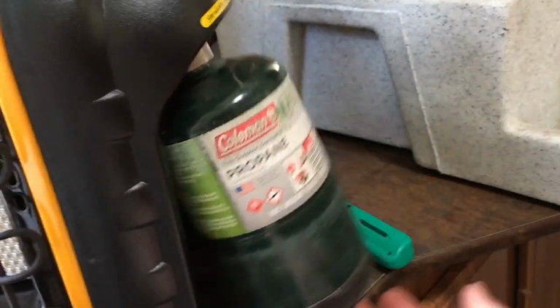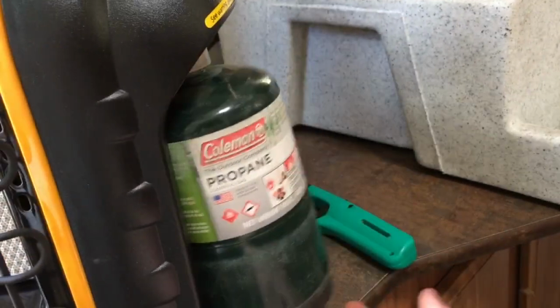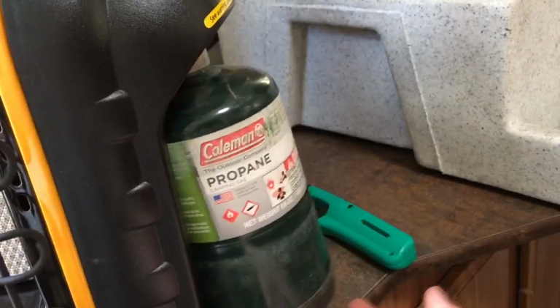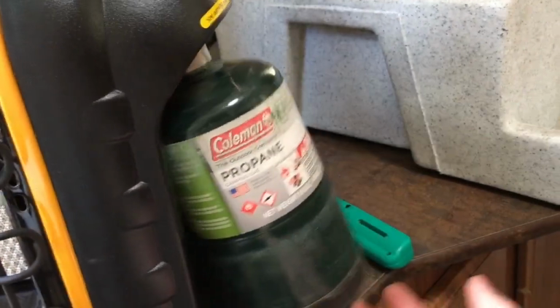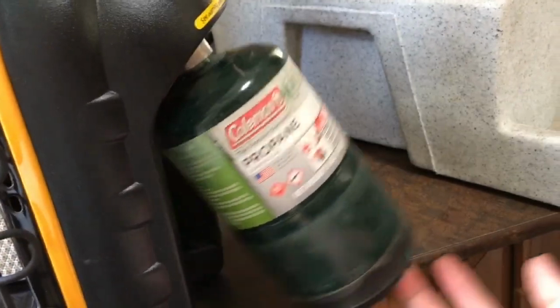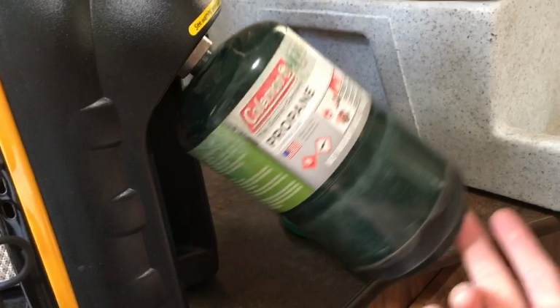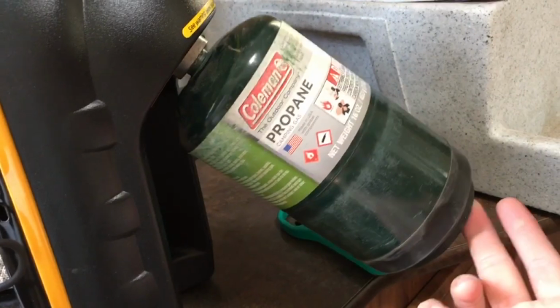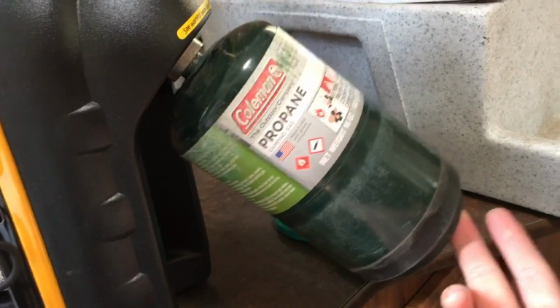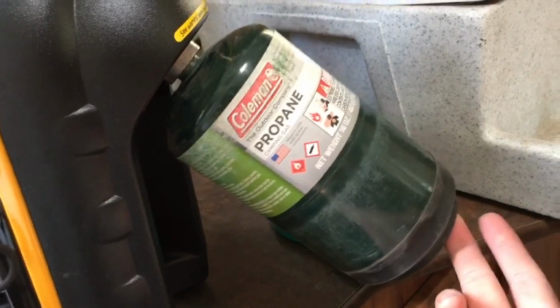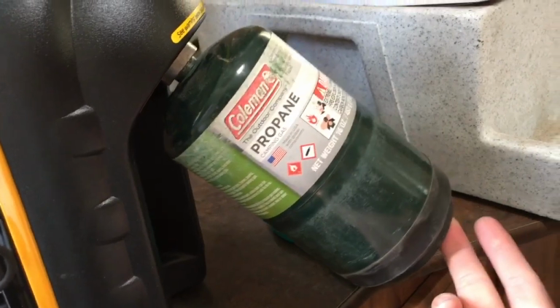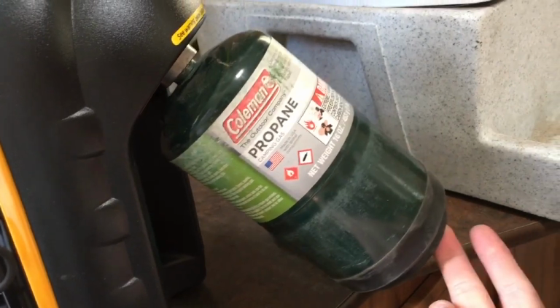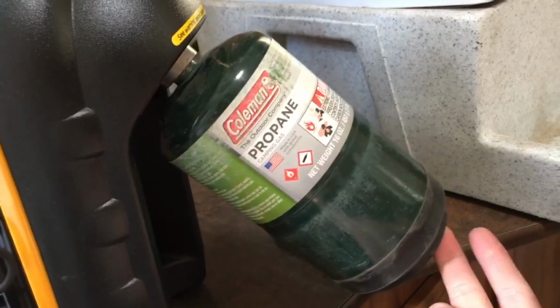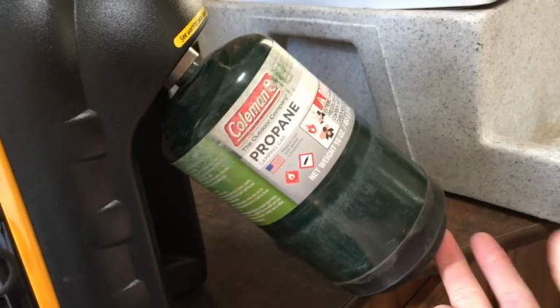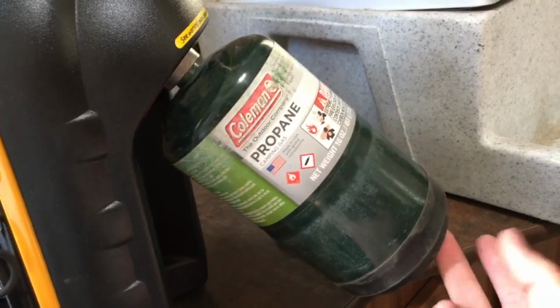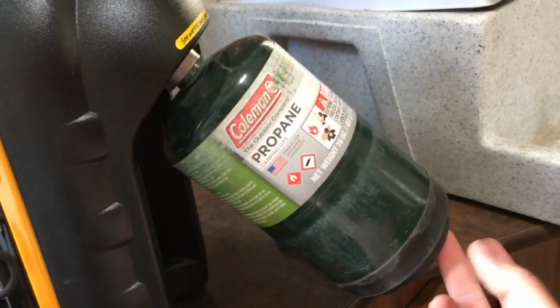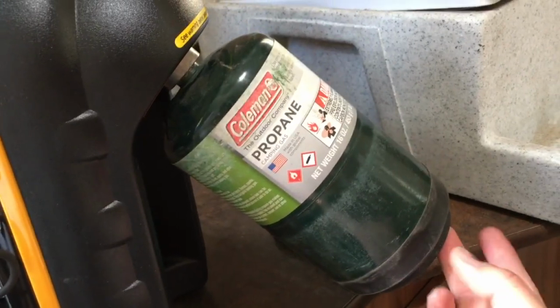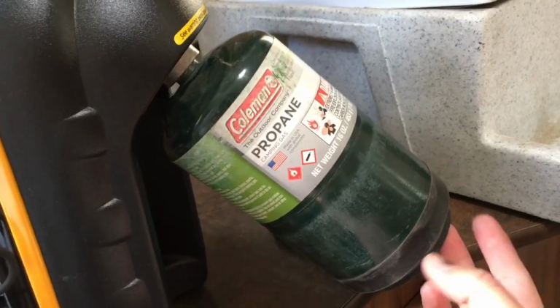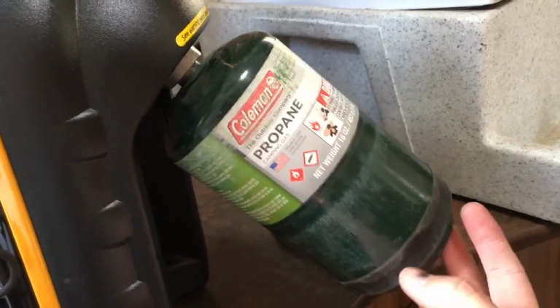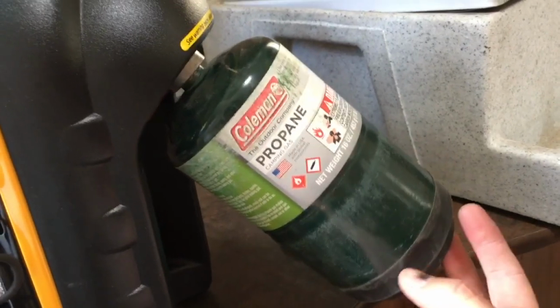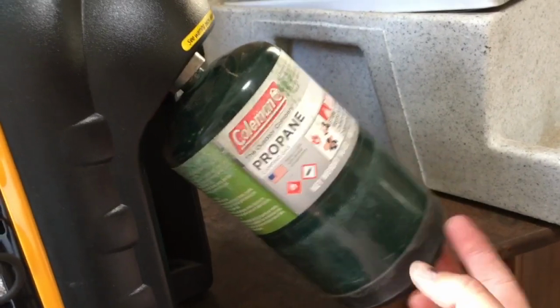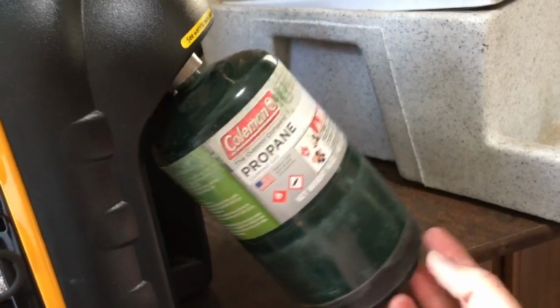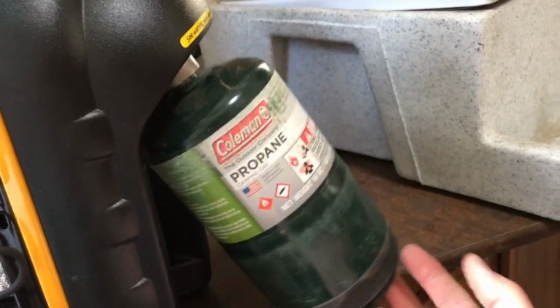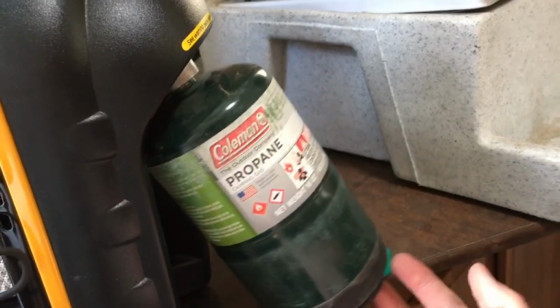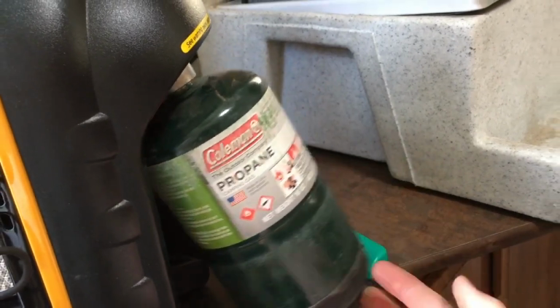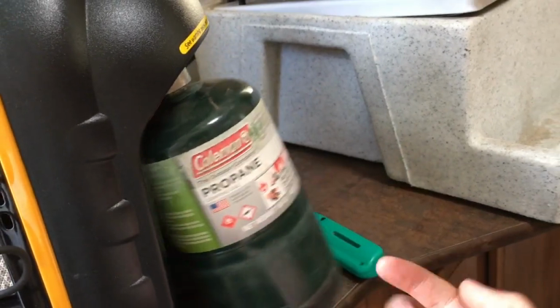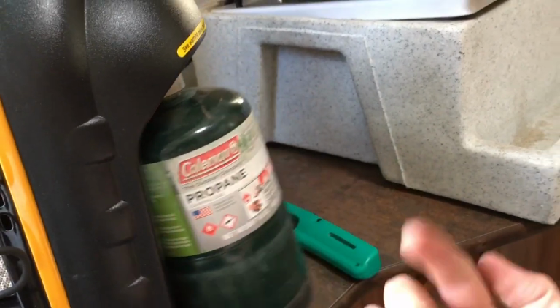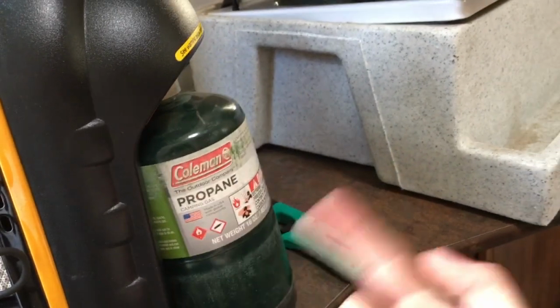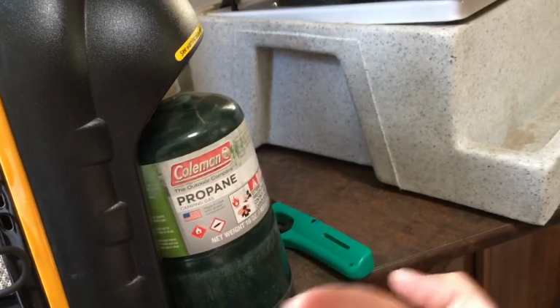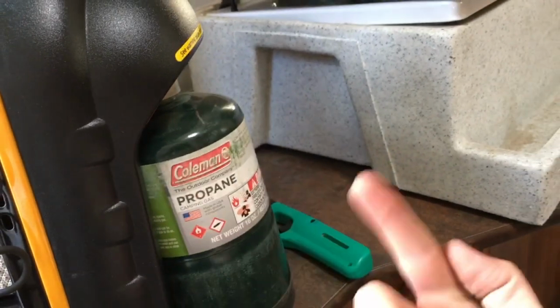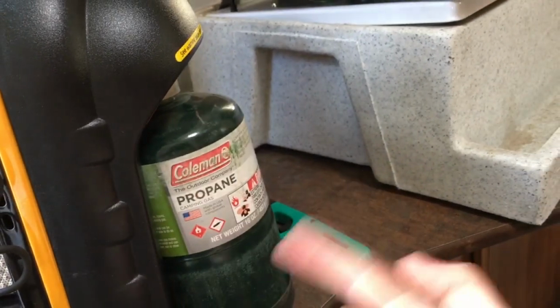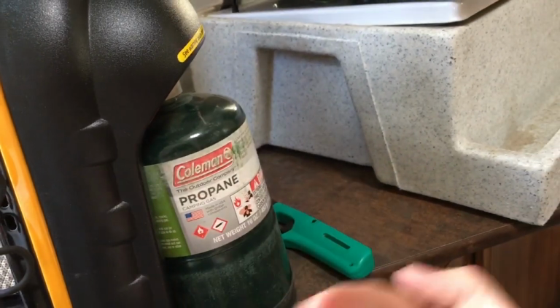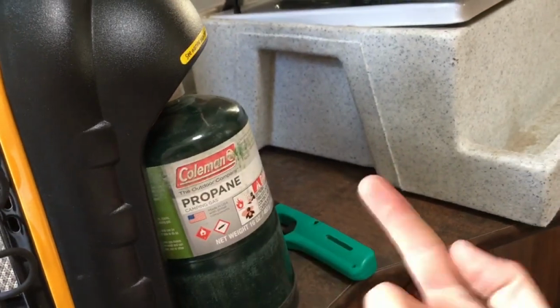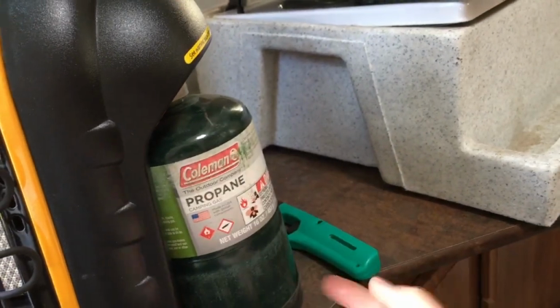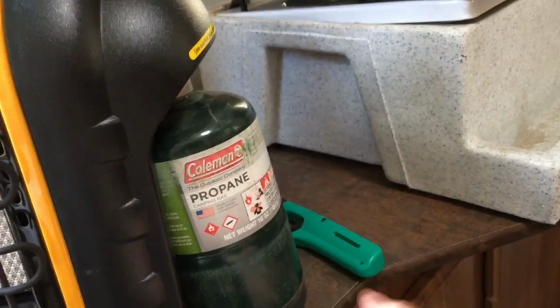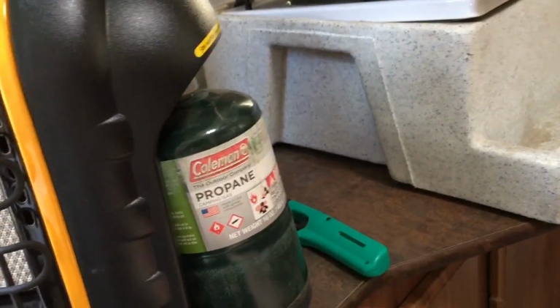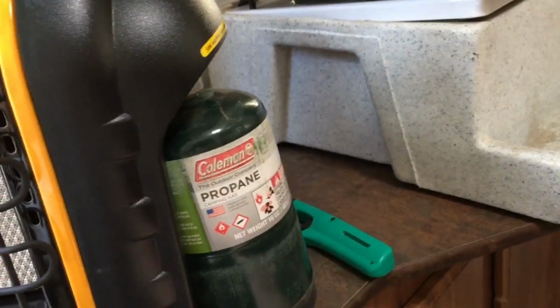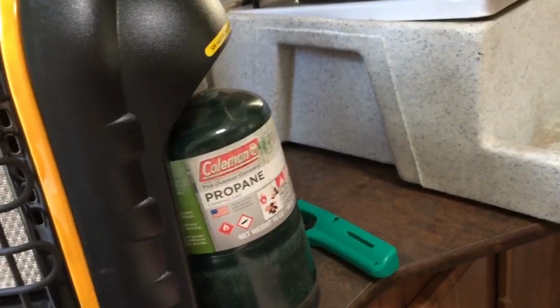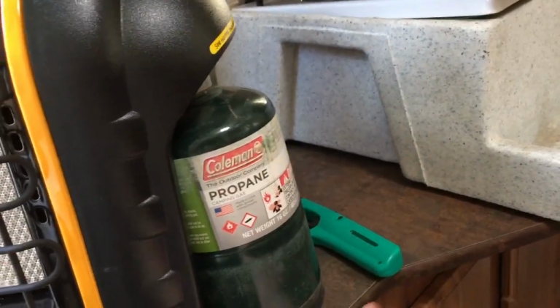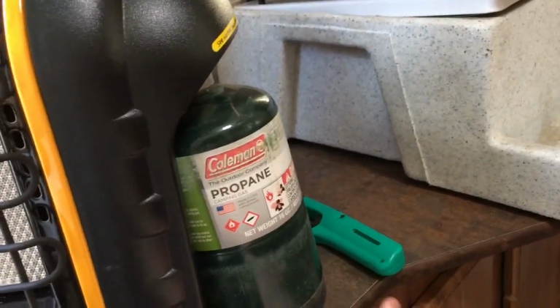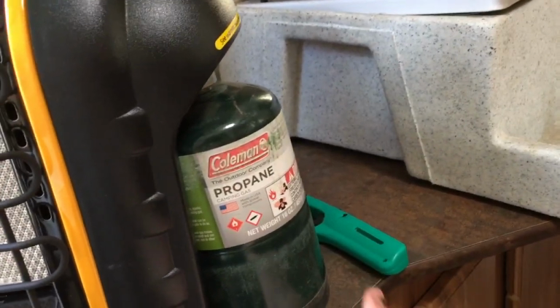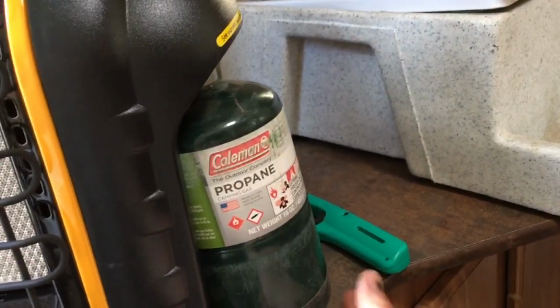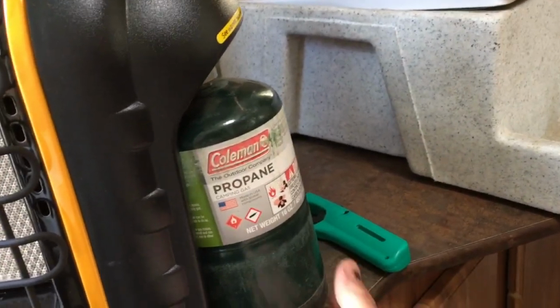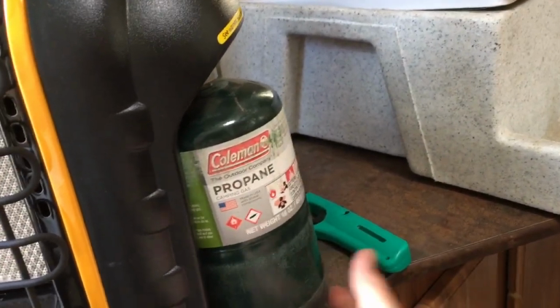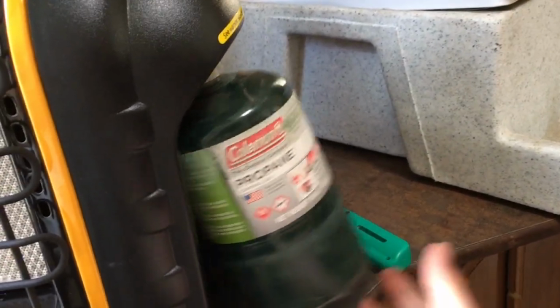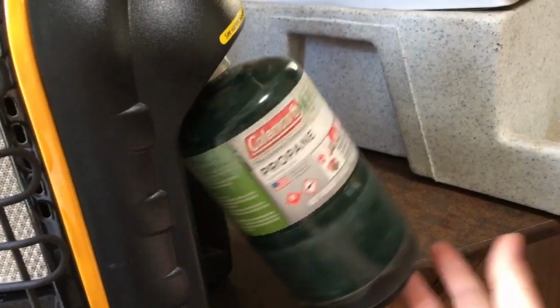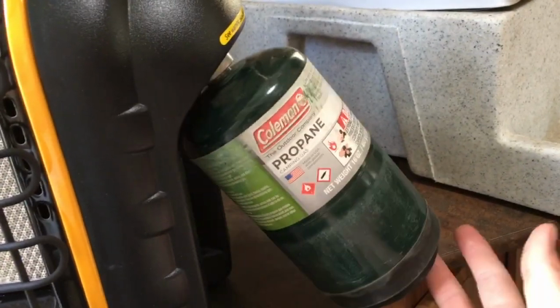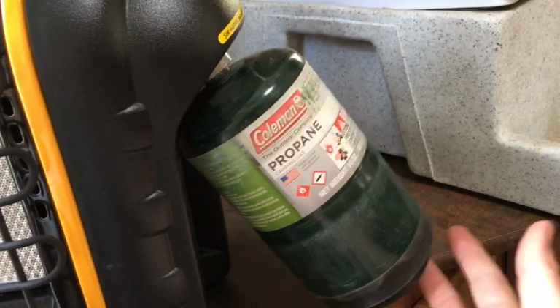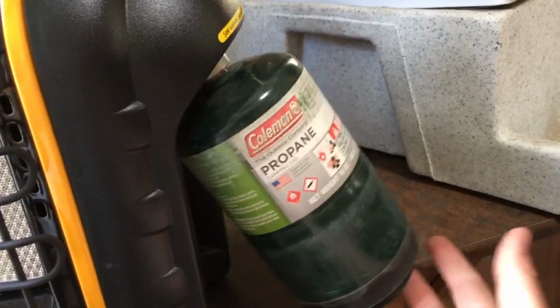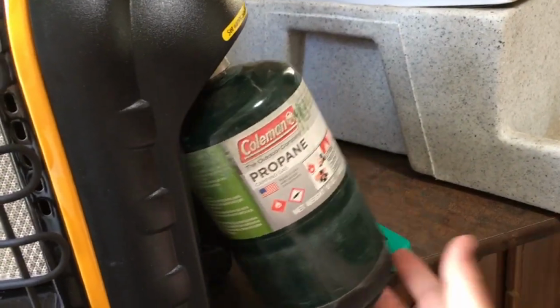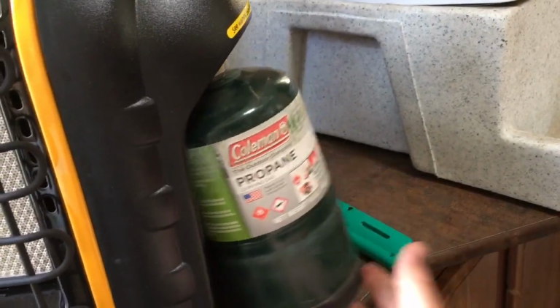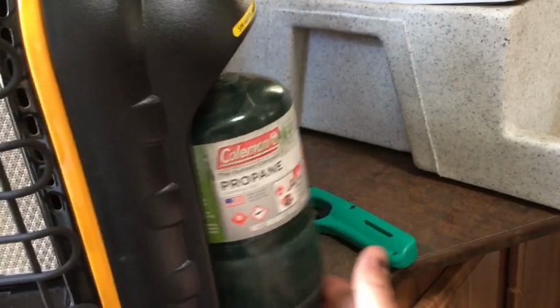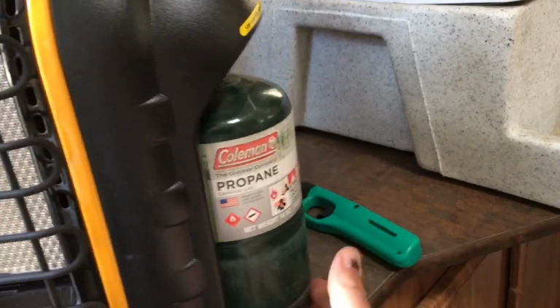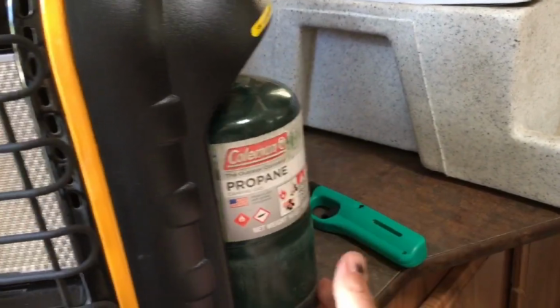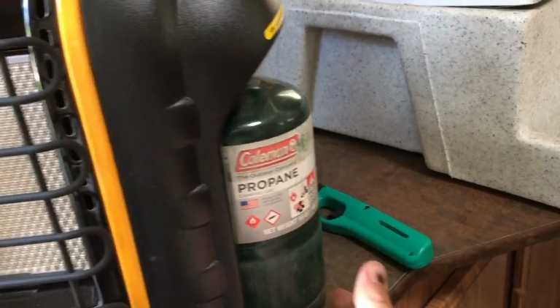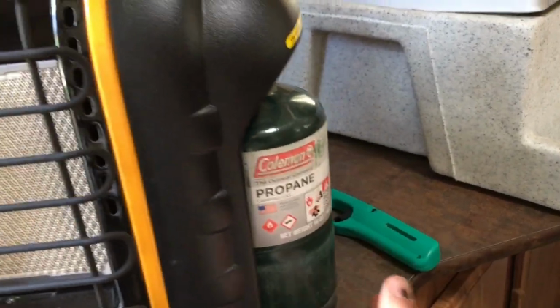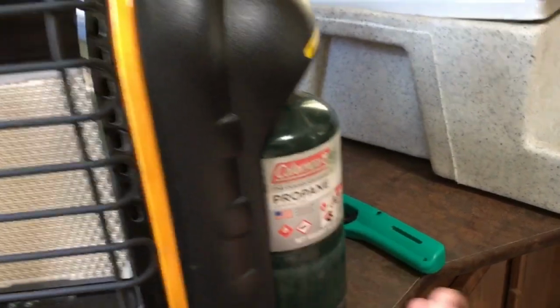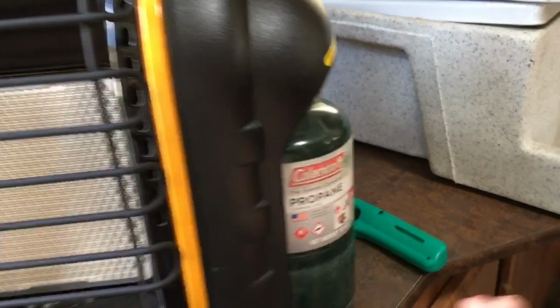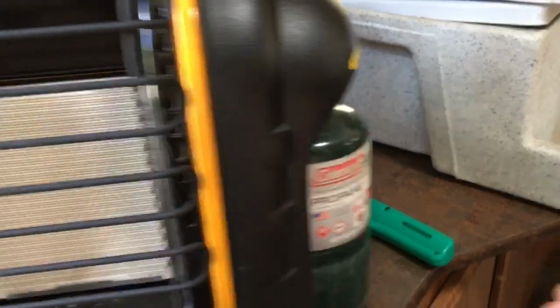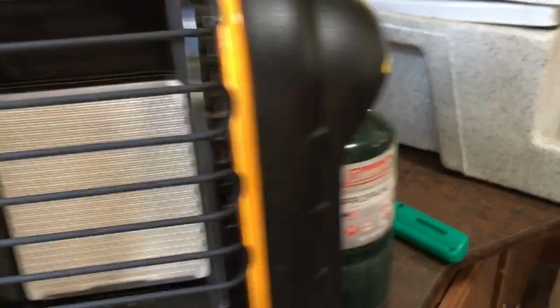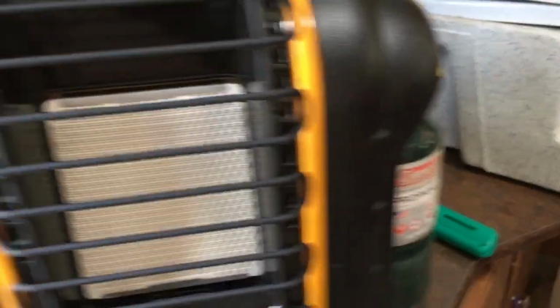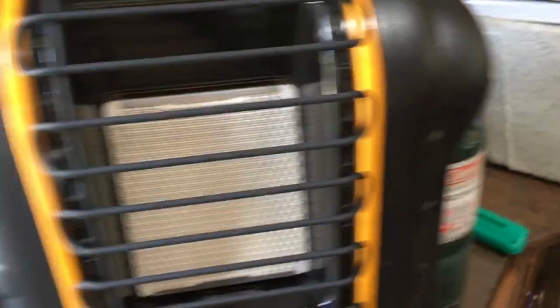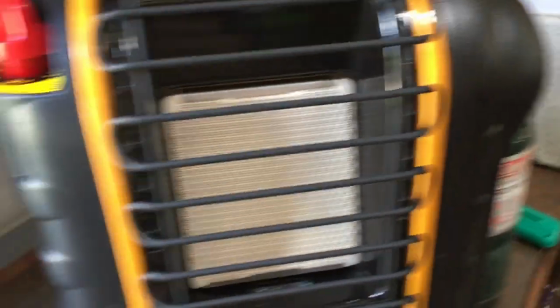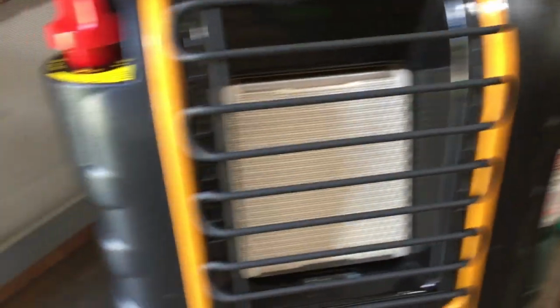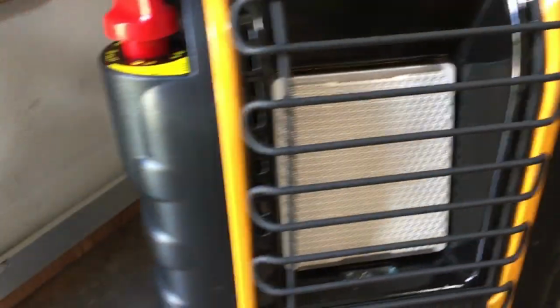This actually swivels. It's real convenient, so you just kind of screw it in clockwise in here. Once it's in, you can drop it, let it come back down.